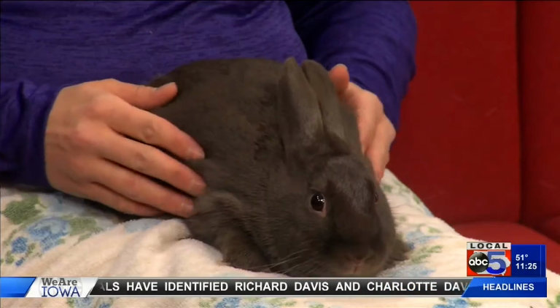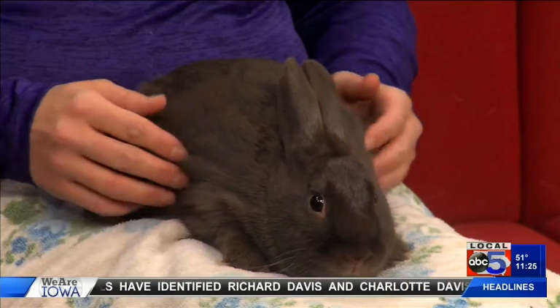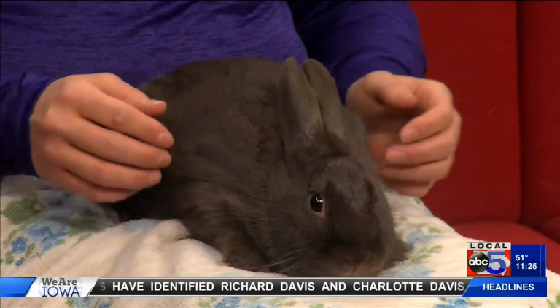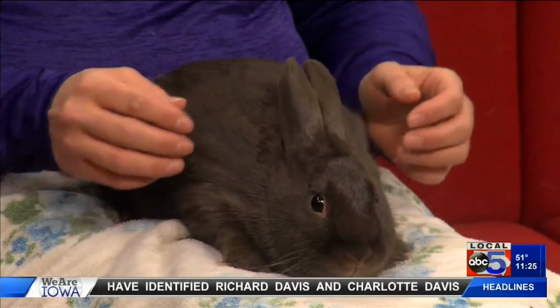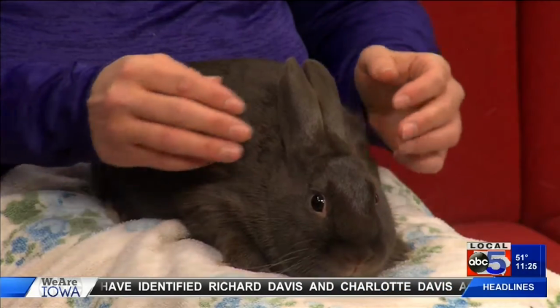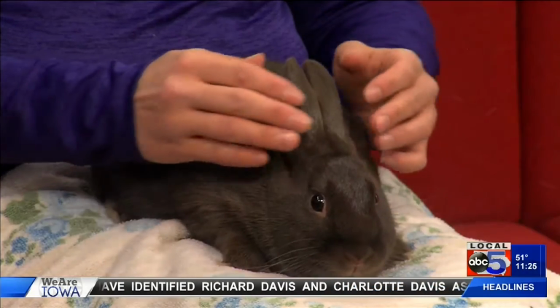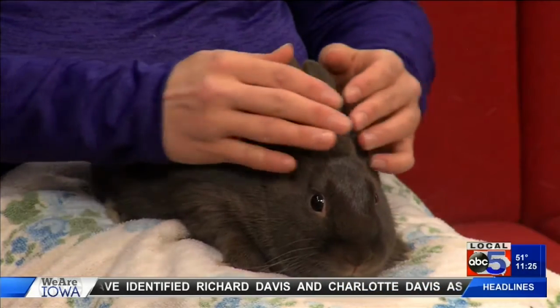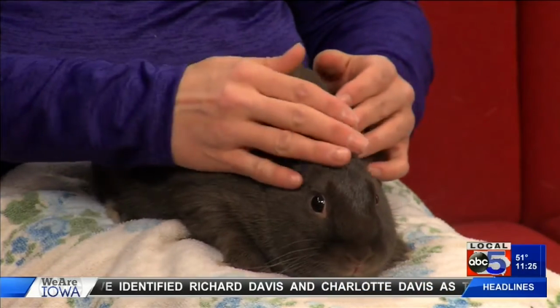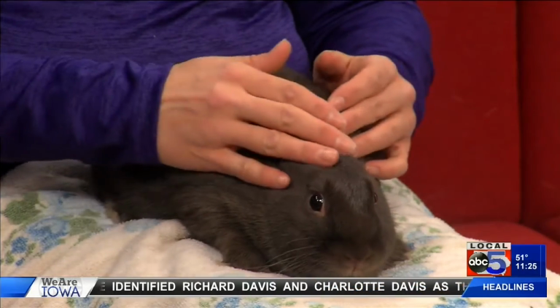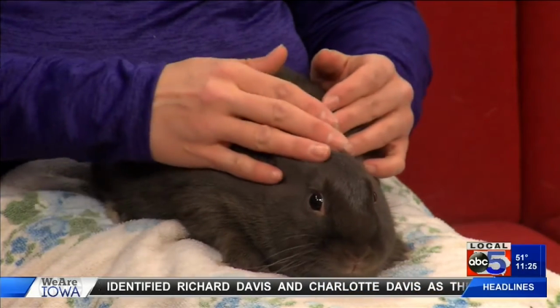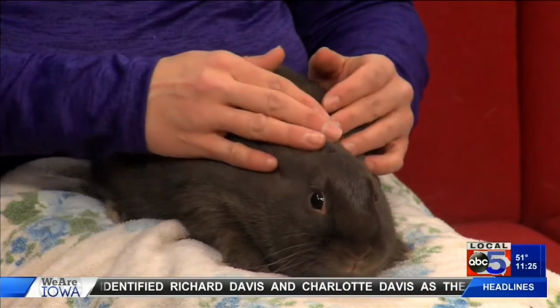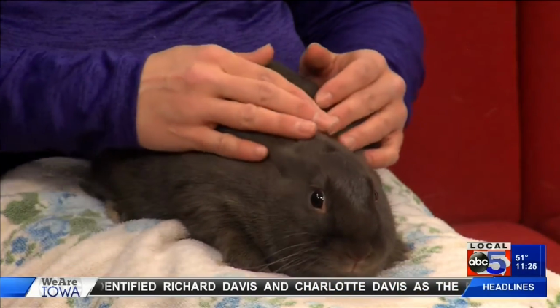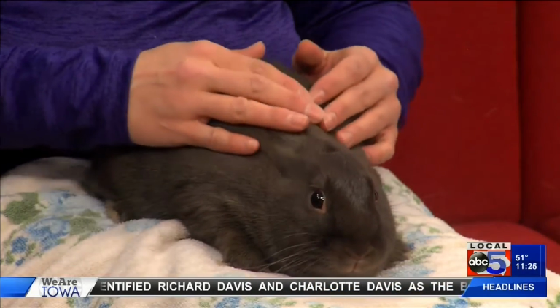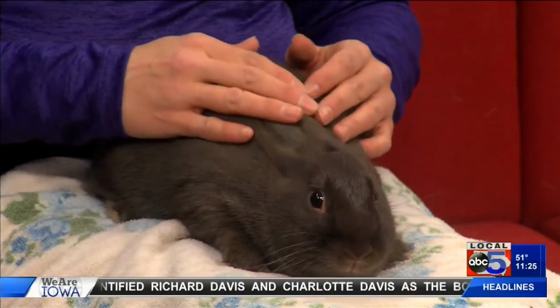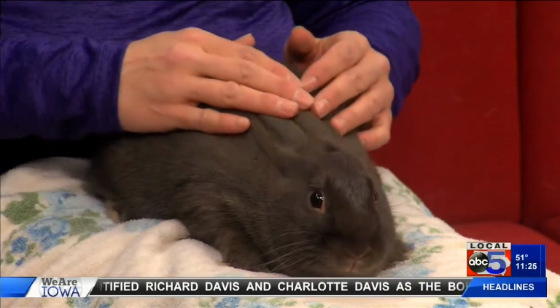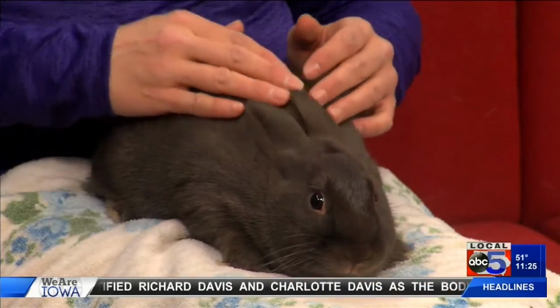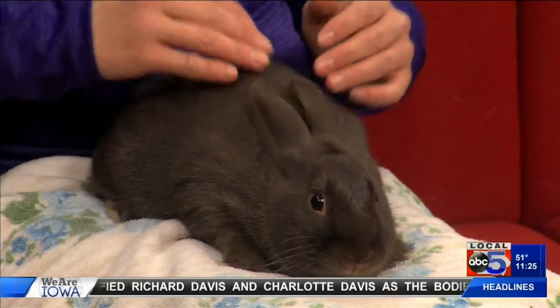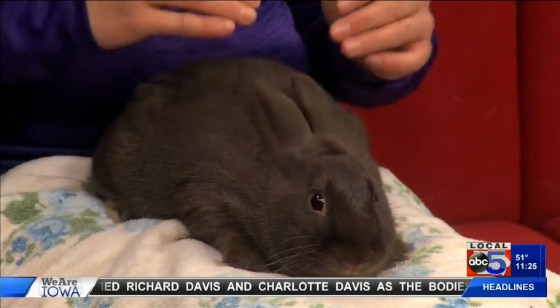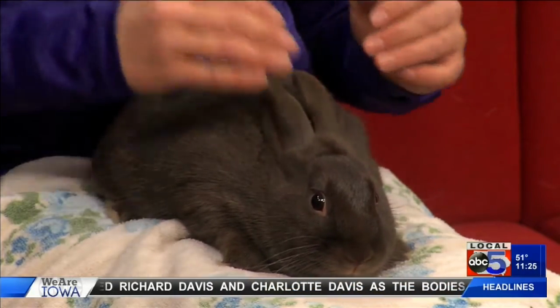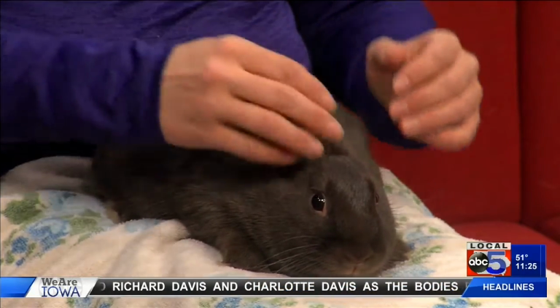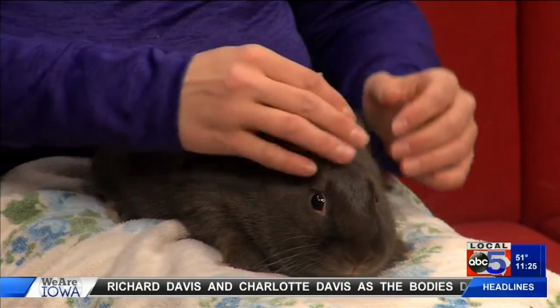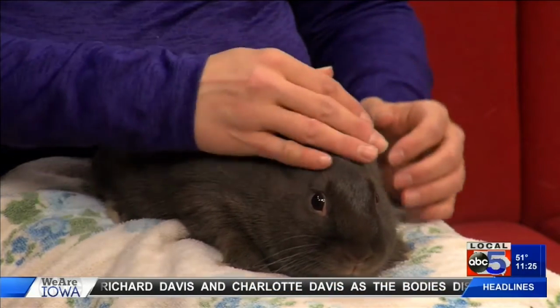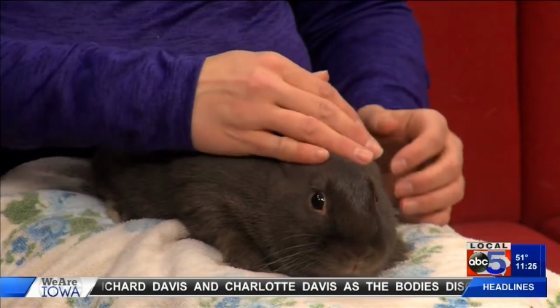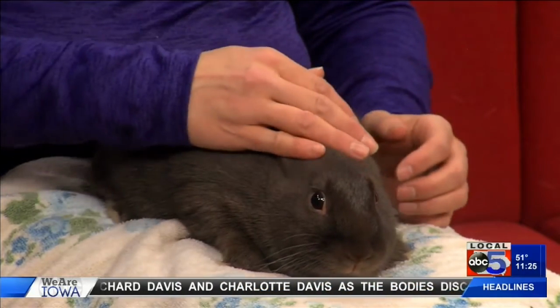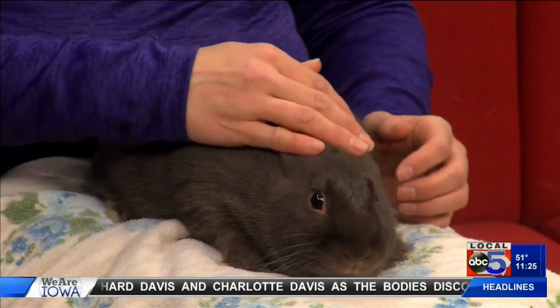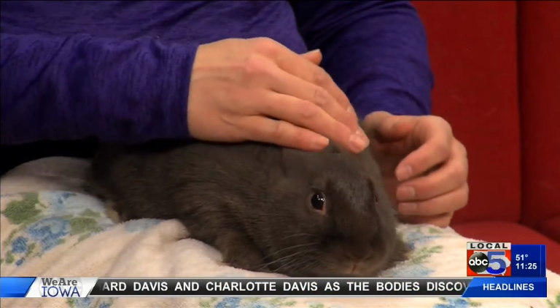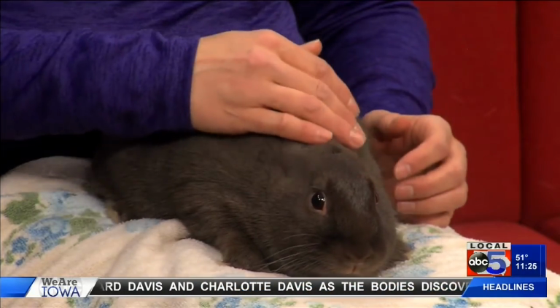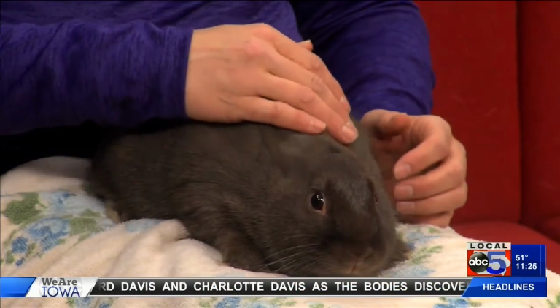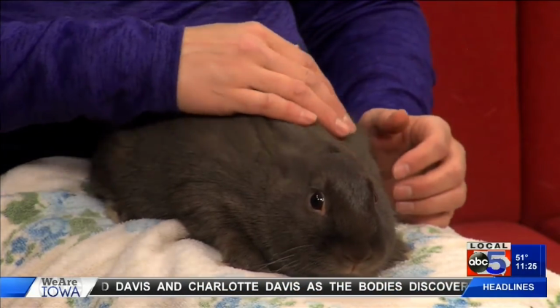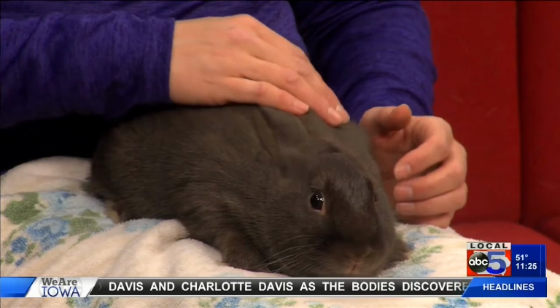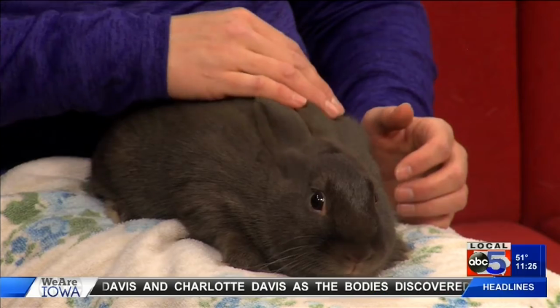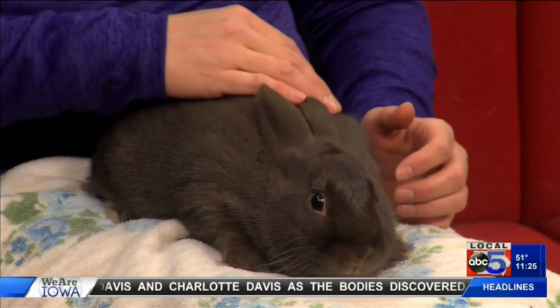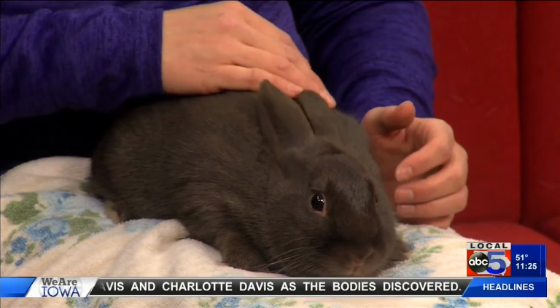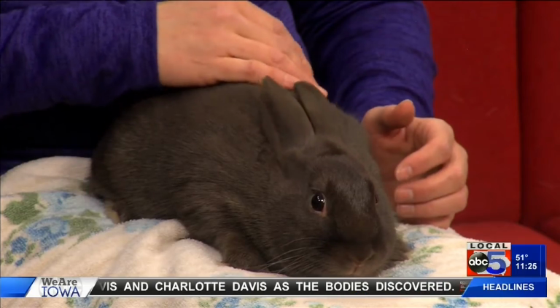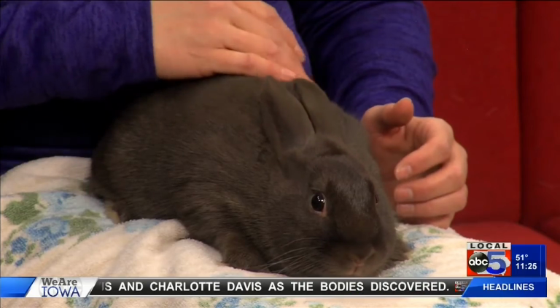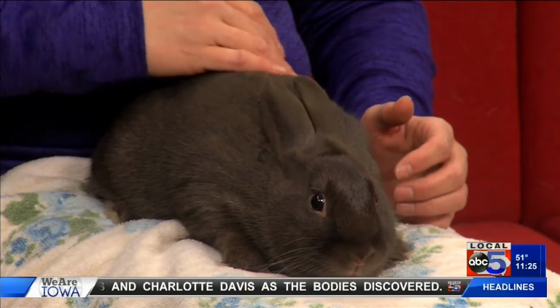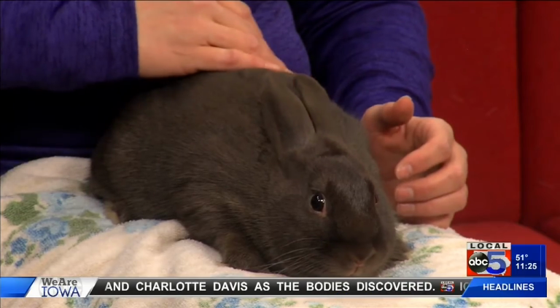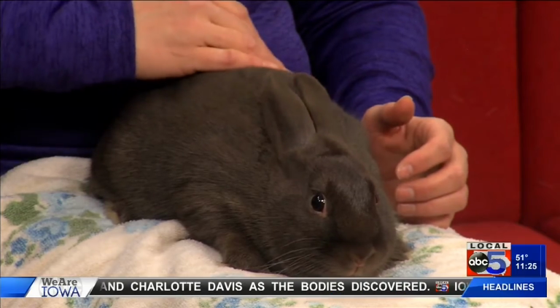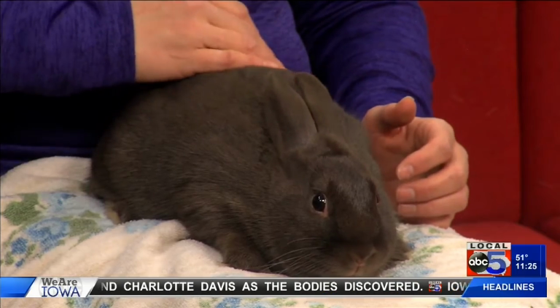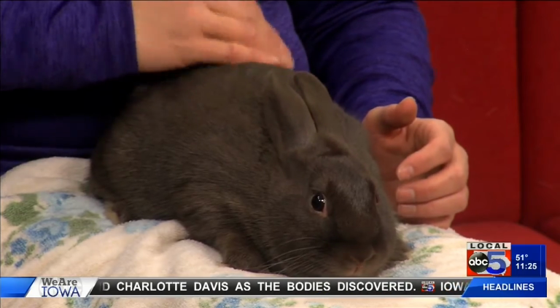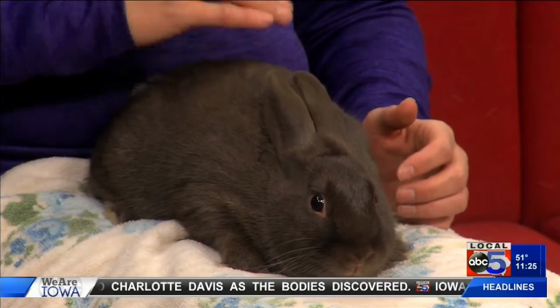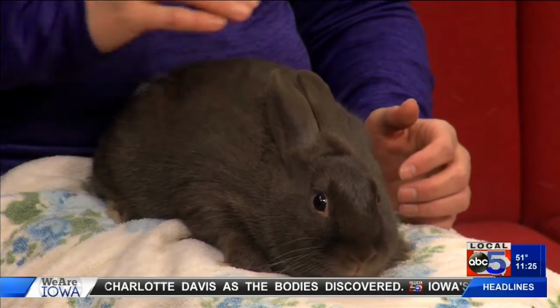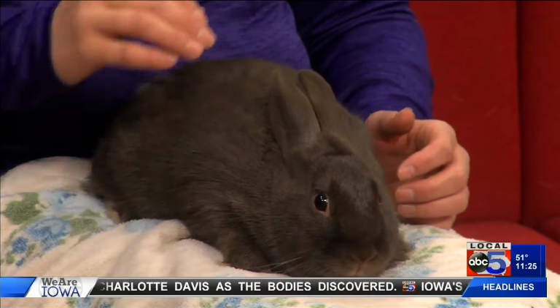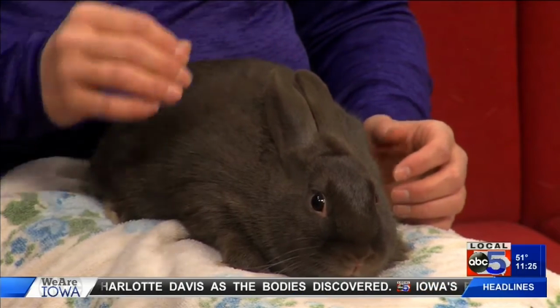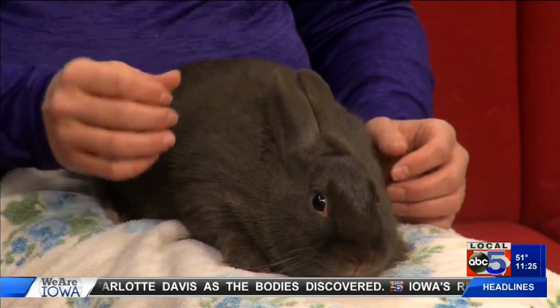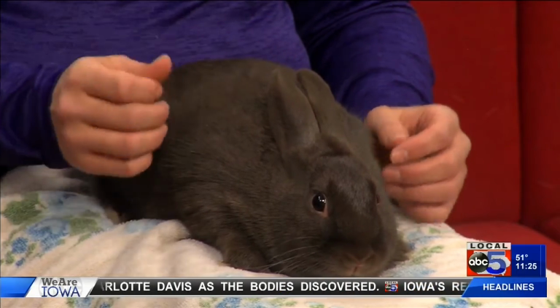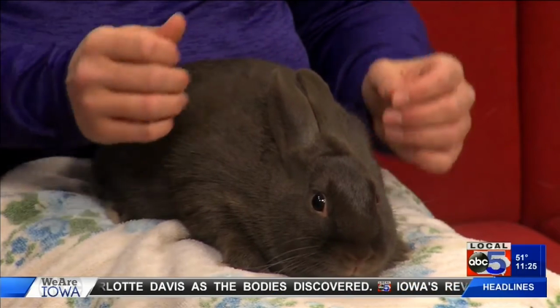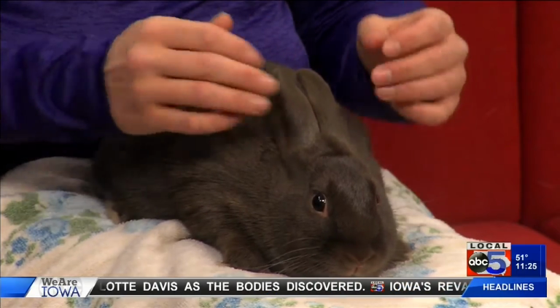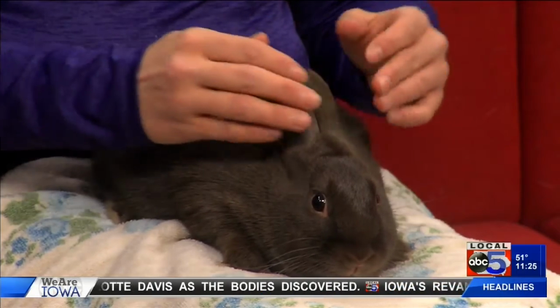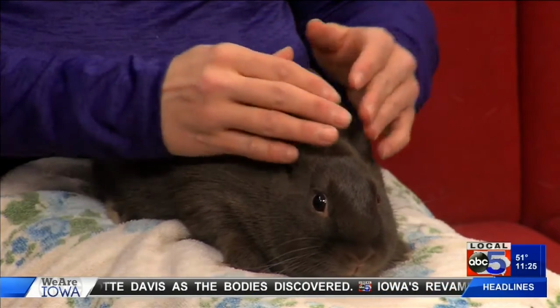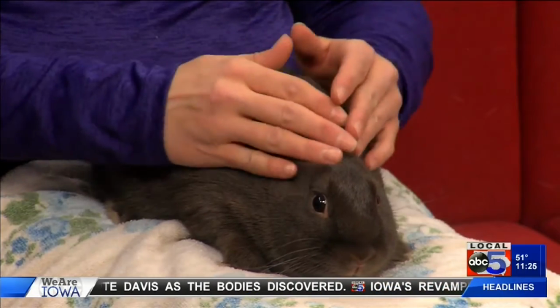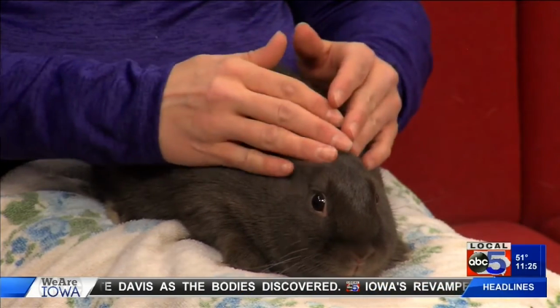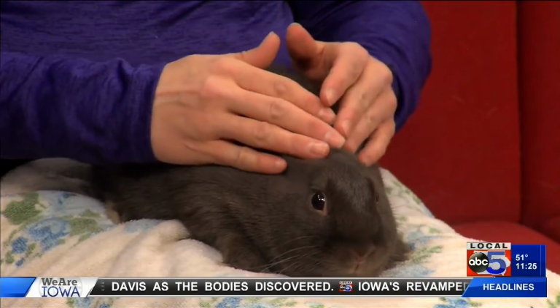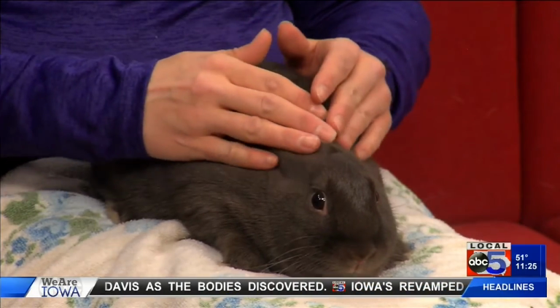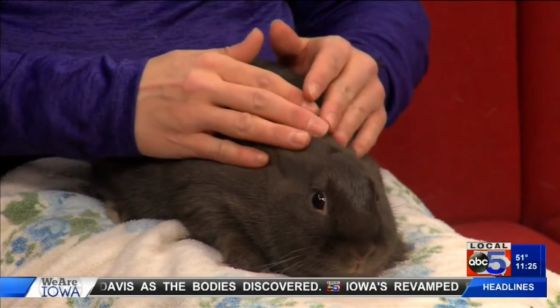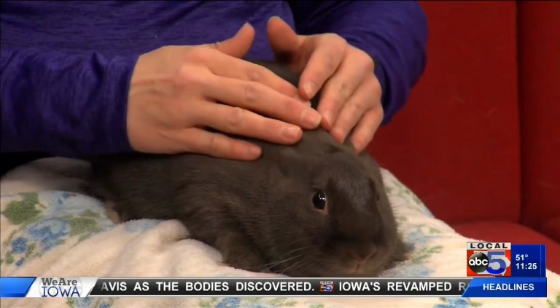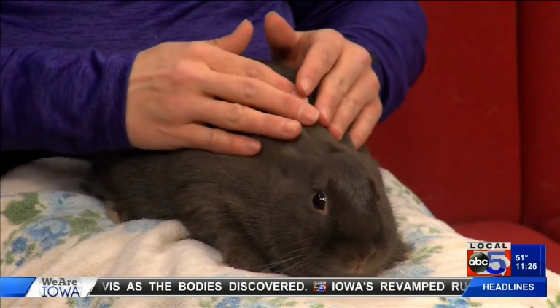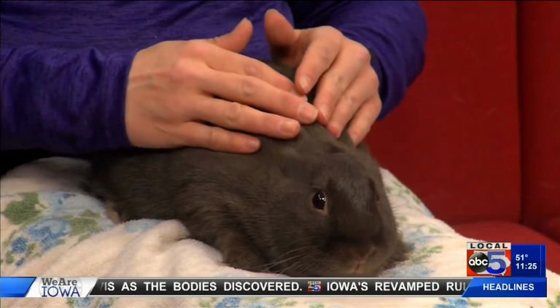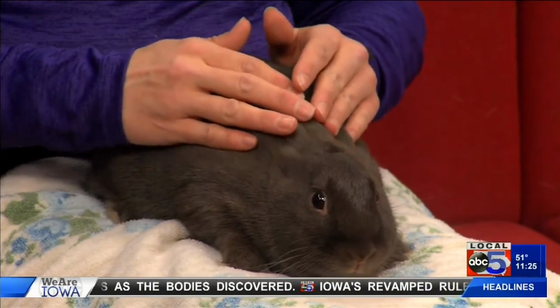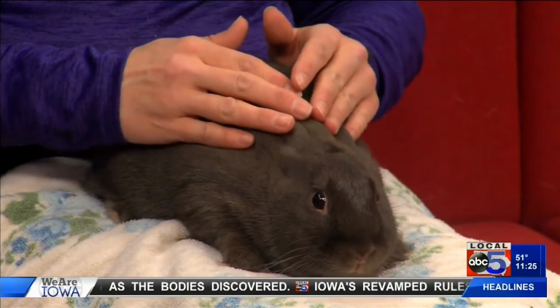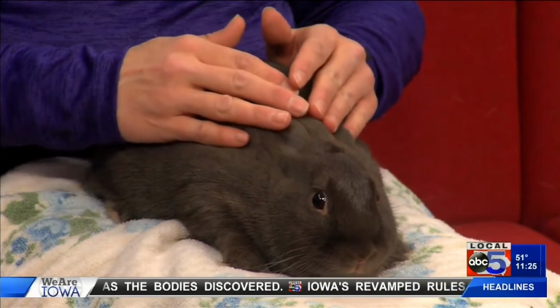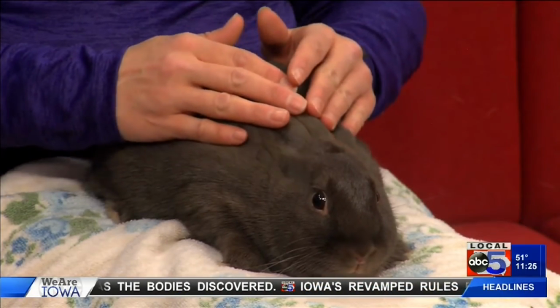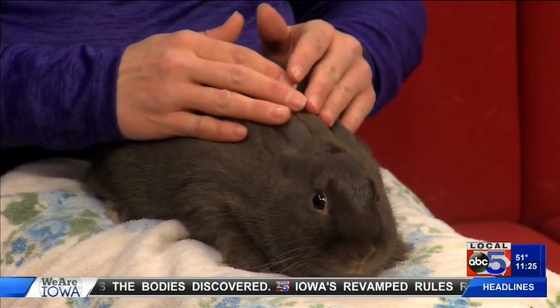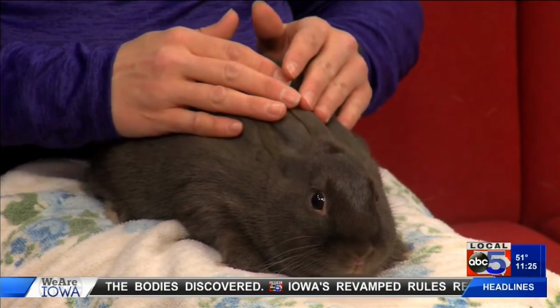Who is this? This is Hershey. She is a three-year-old Rex Mix.